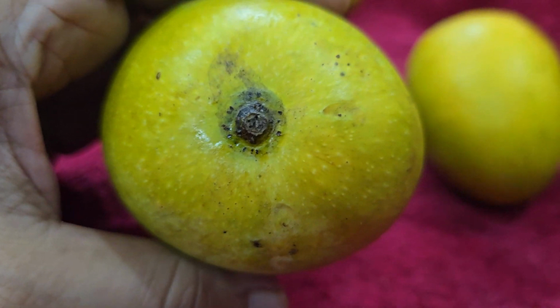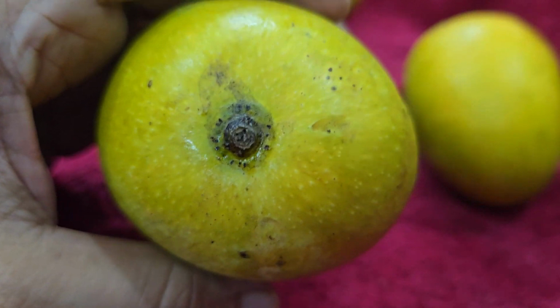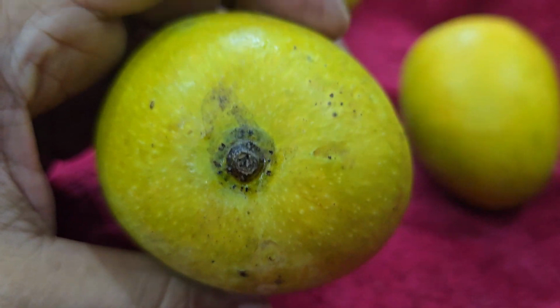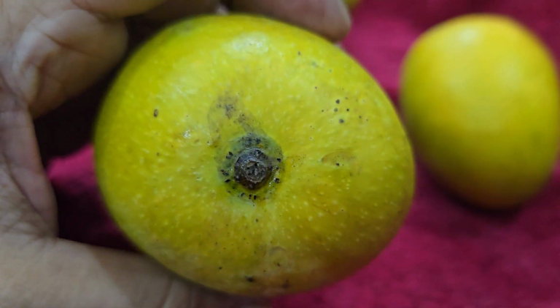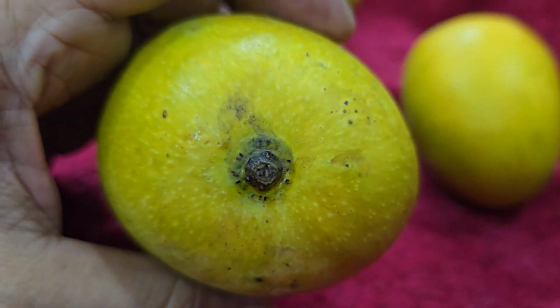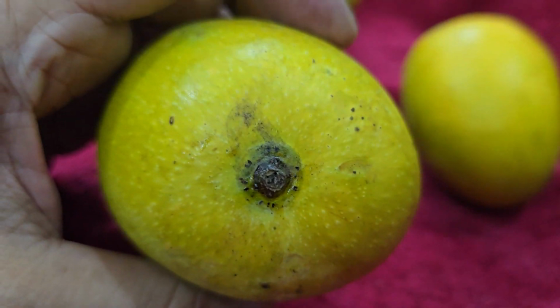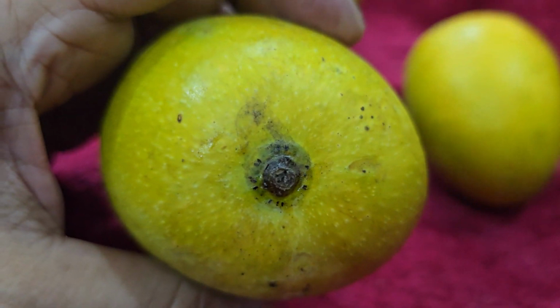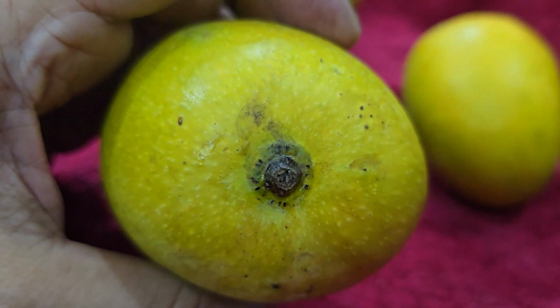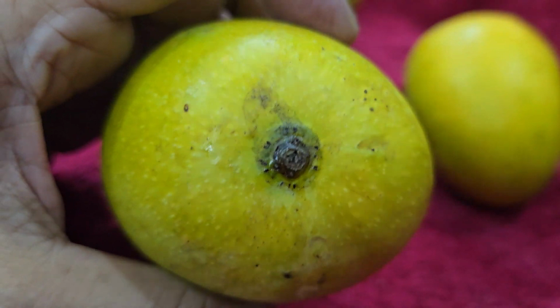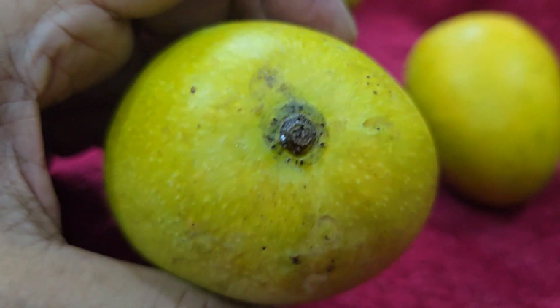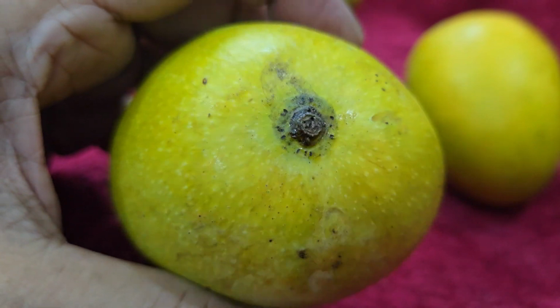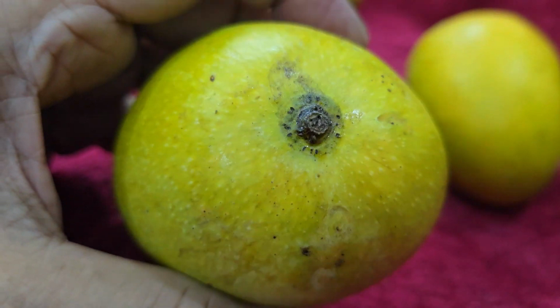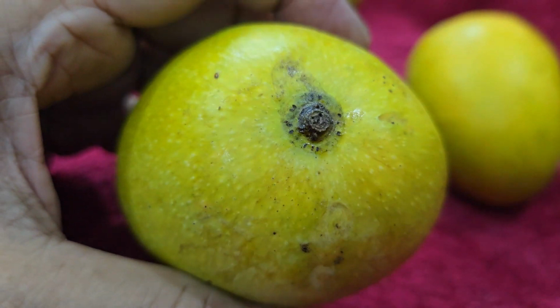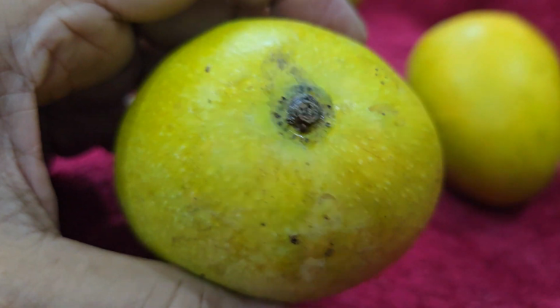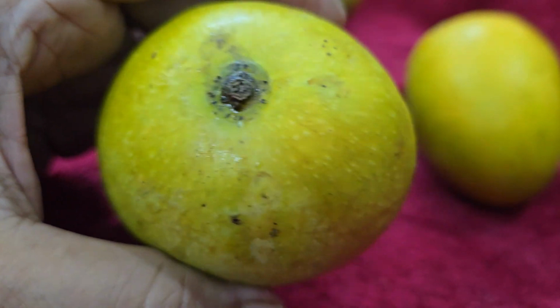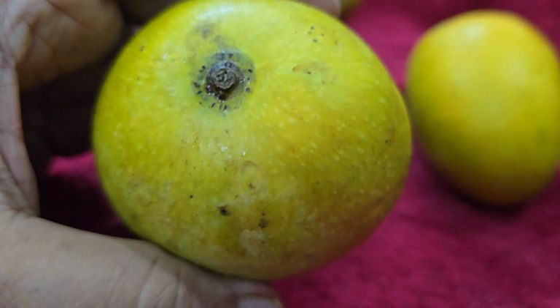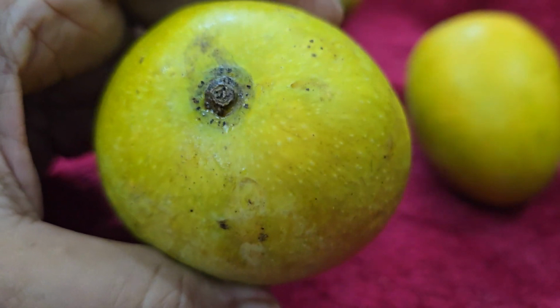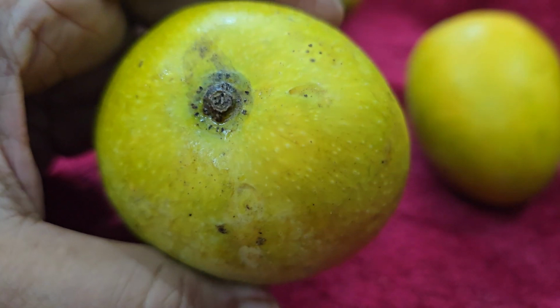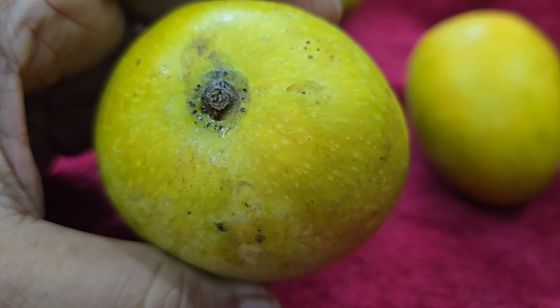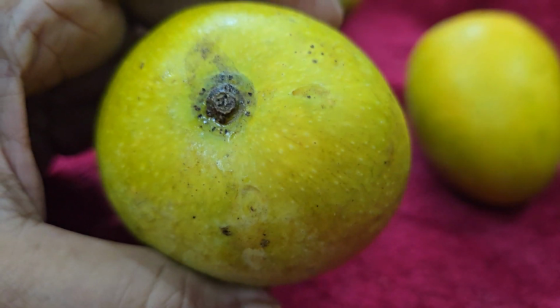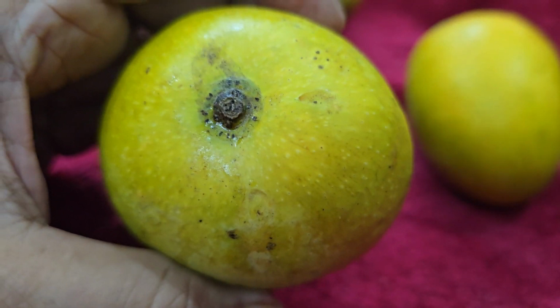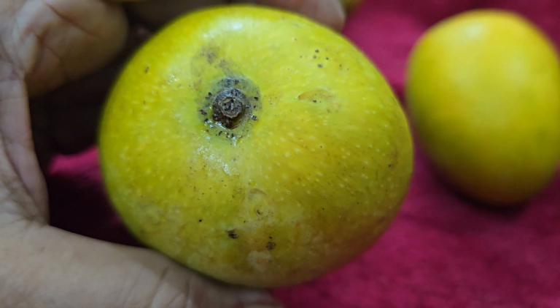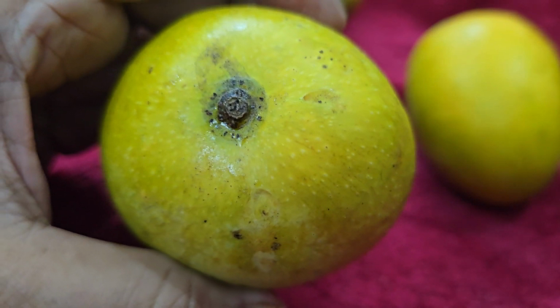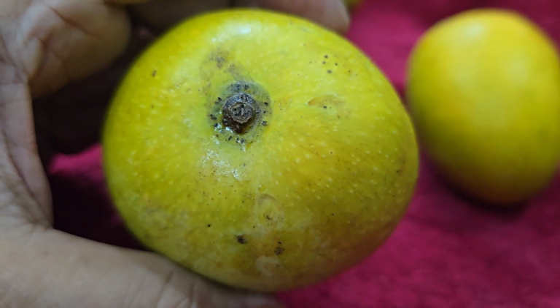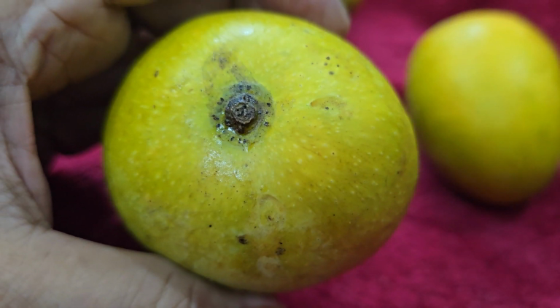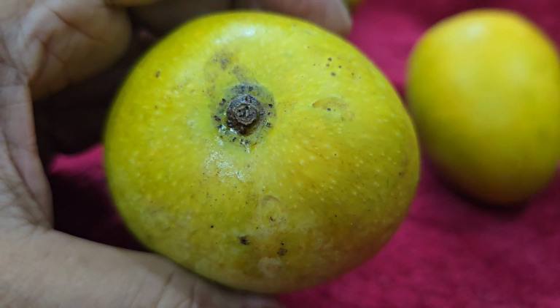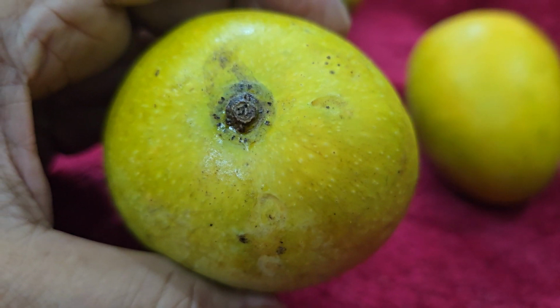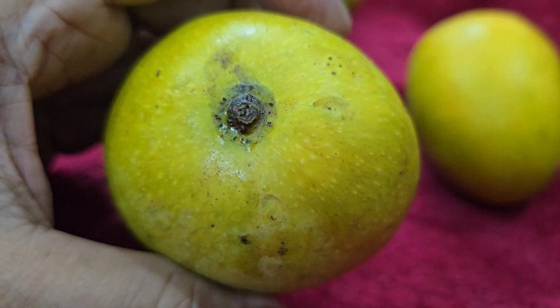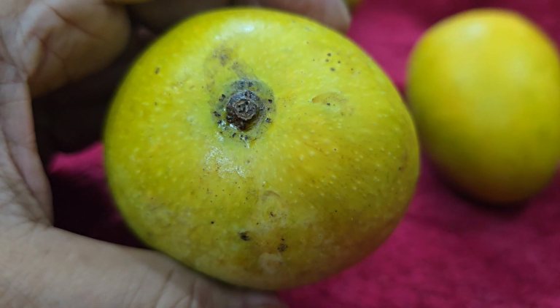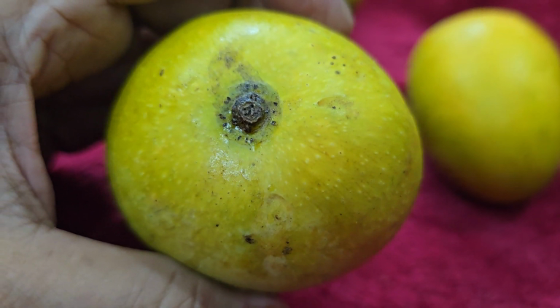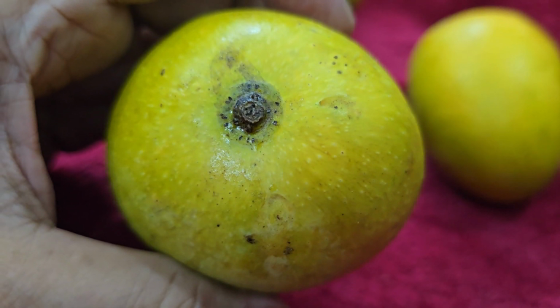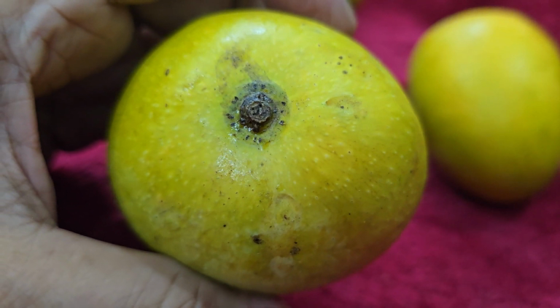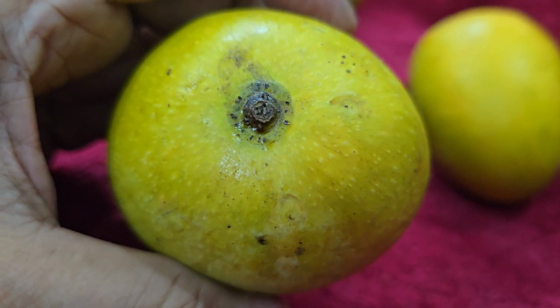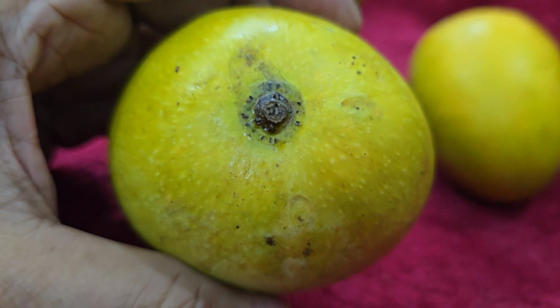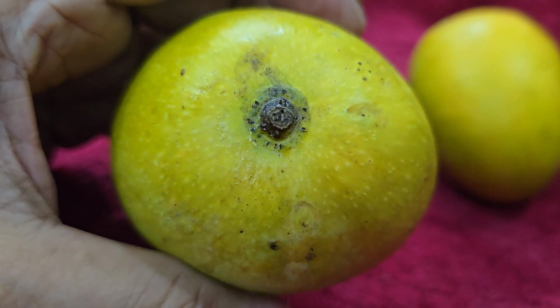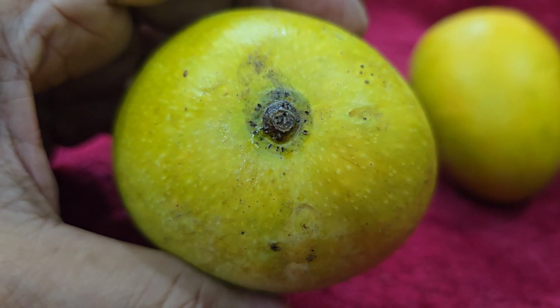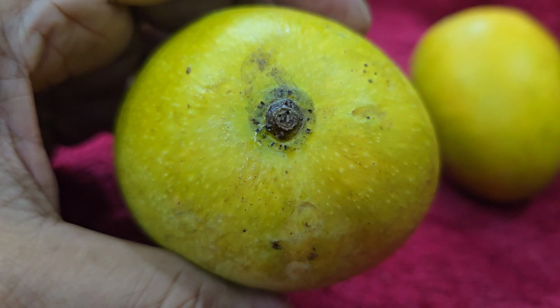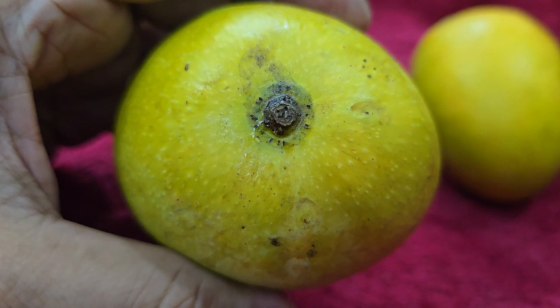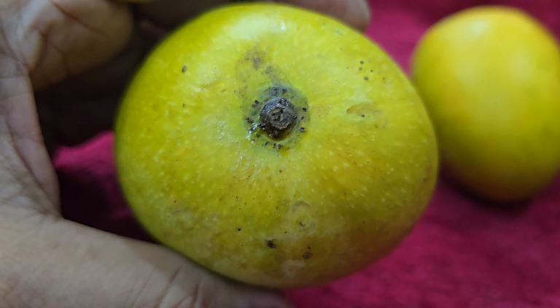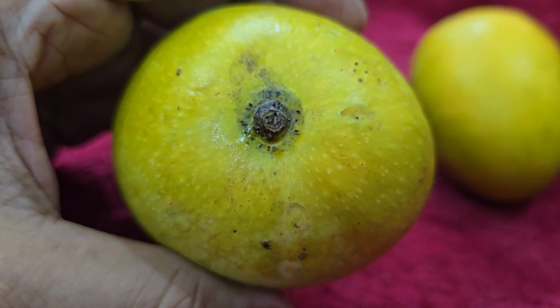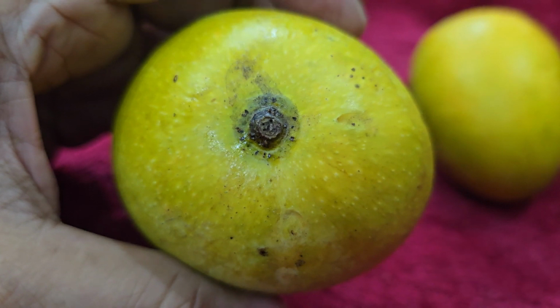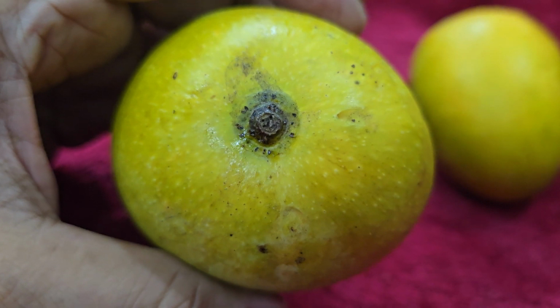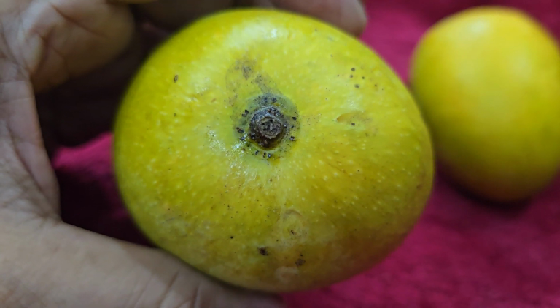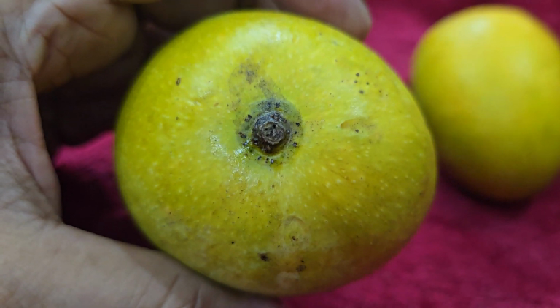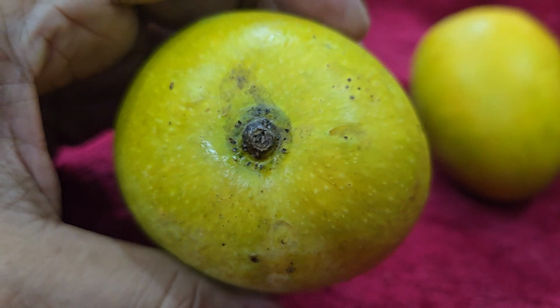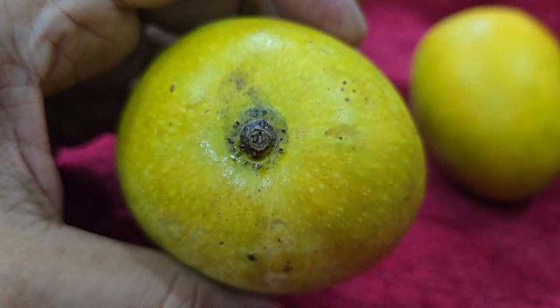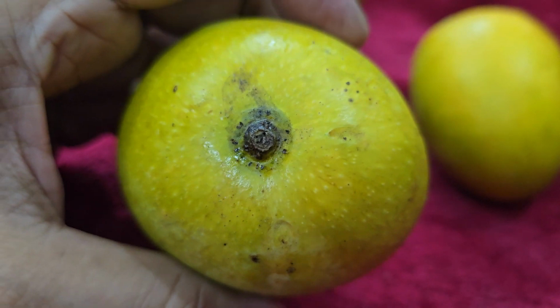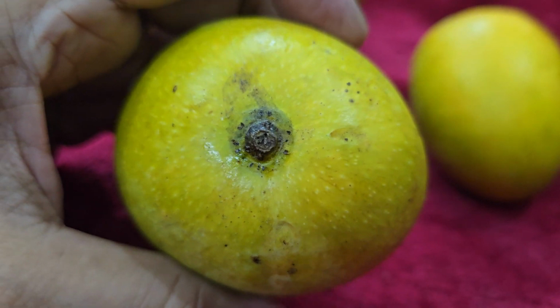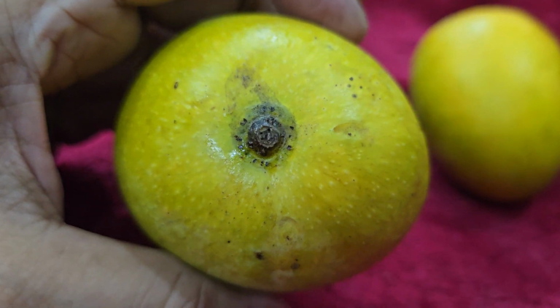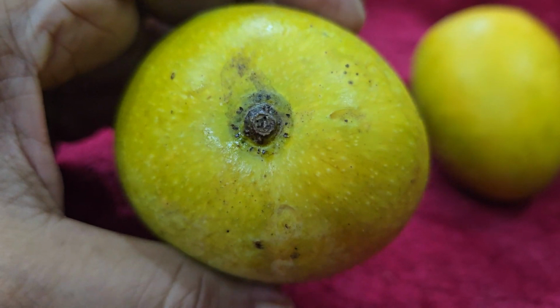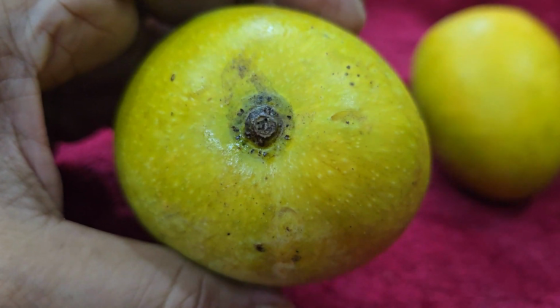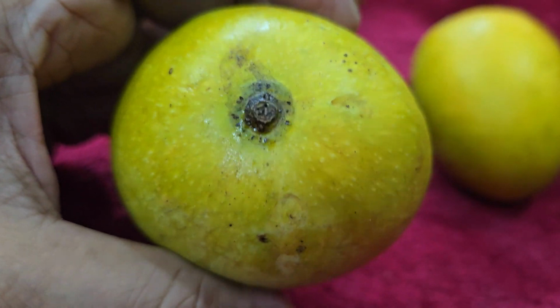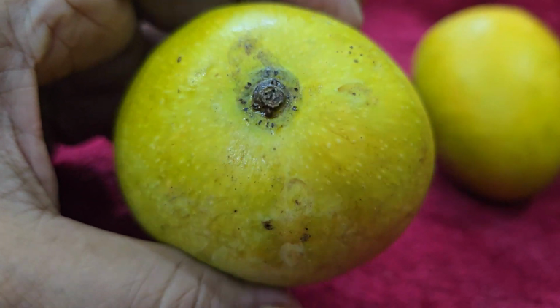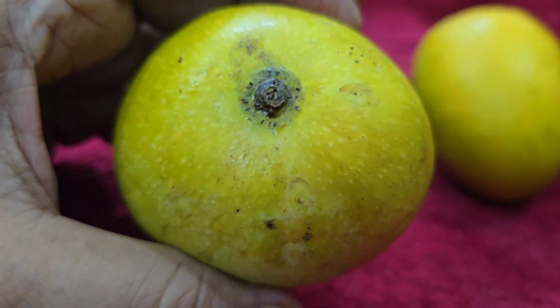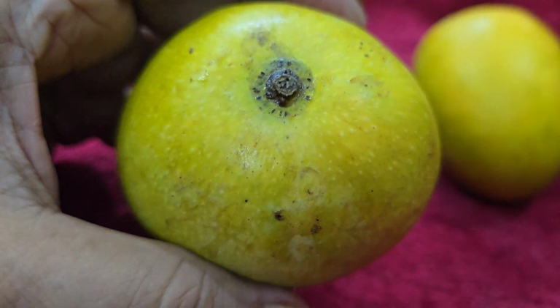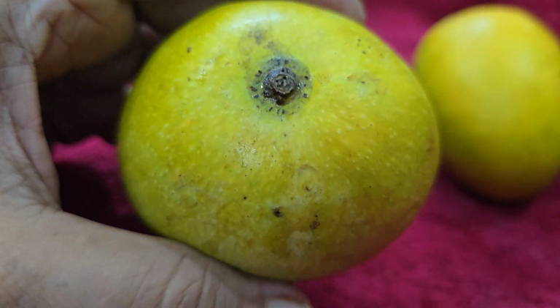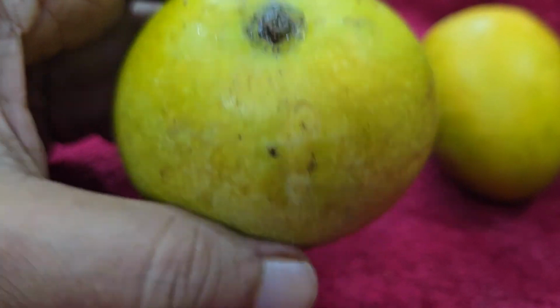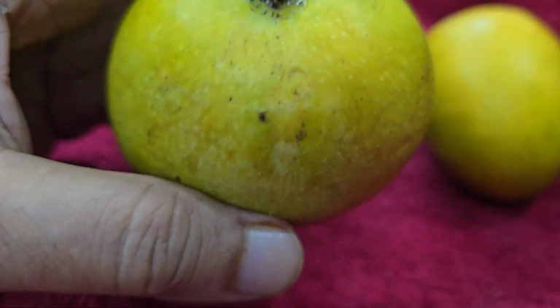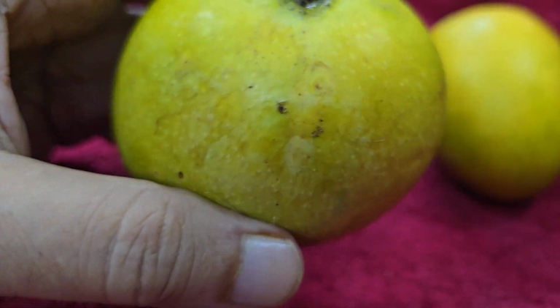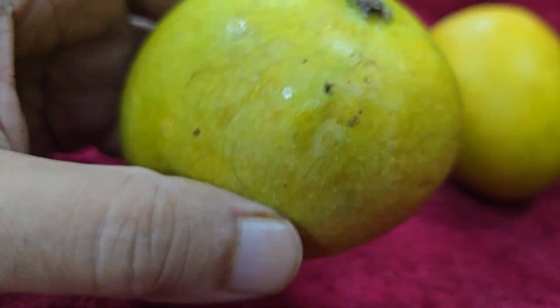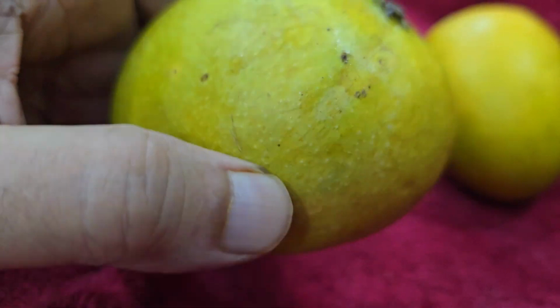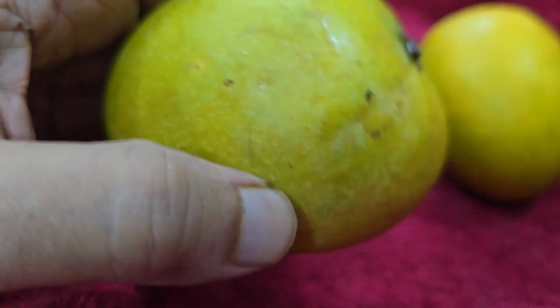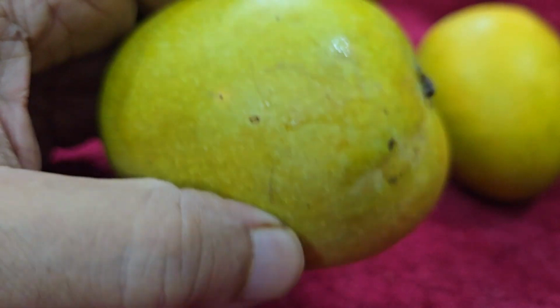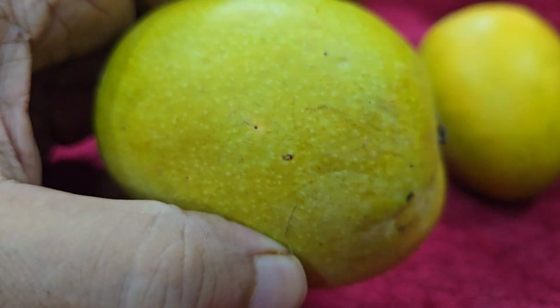This is a 100-year-old Goa Mankurath variety from Ansabat Maksa, right in front of our building.